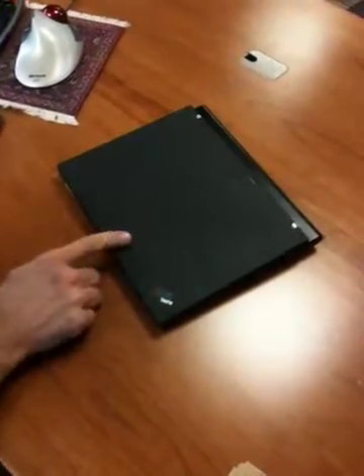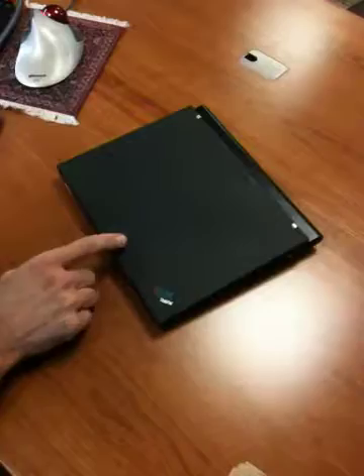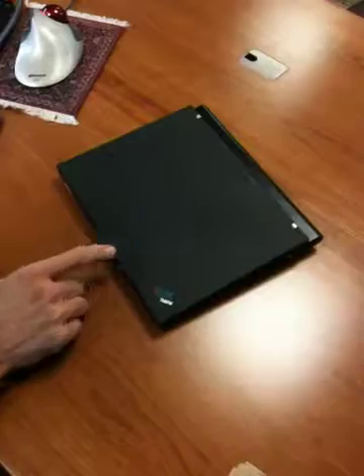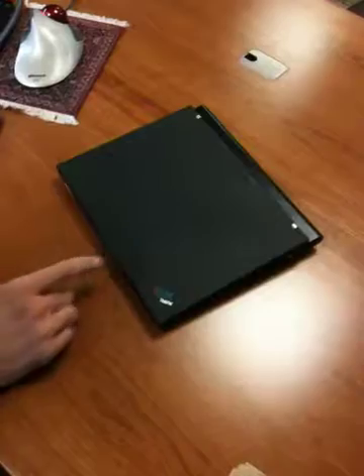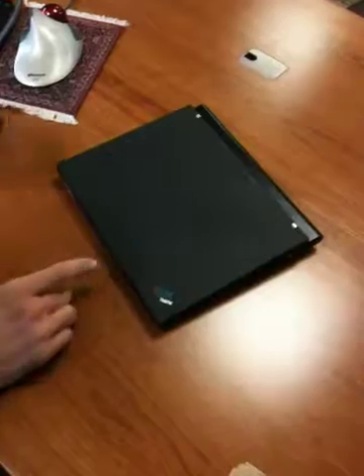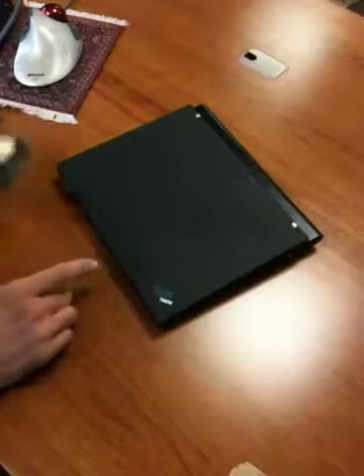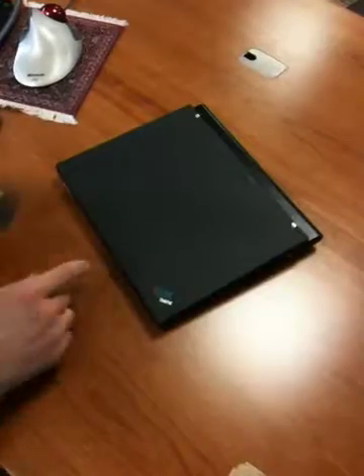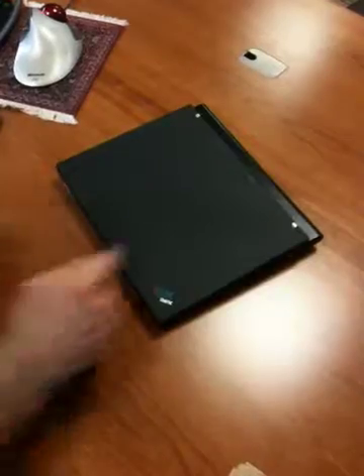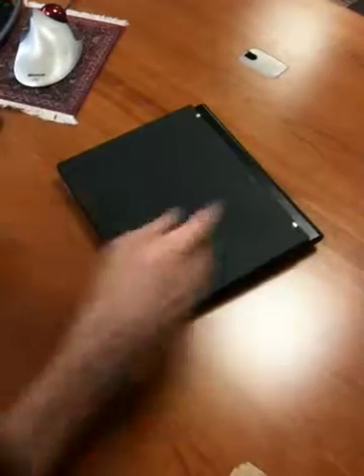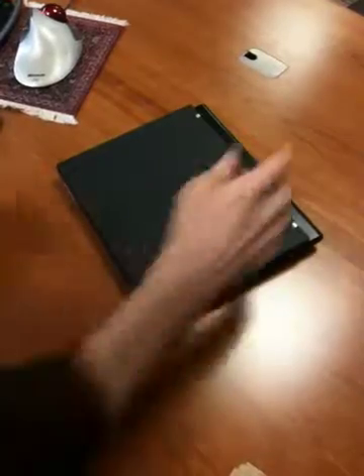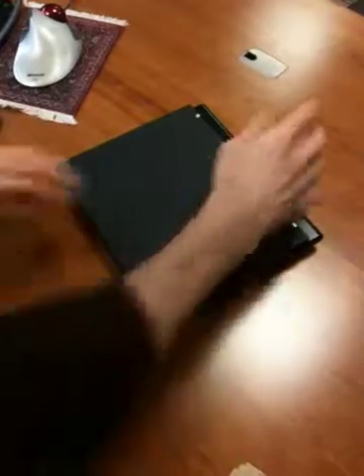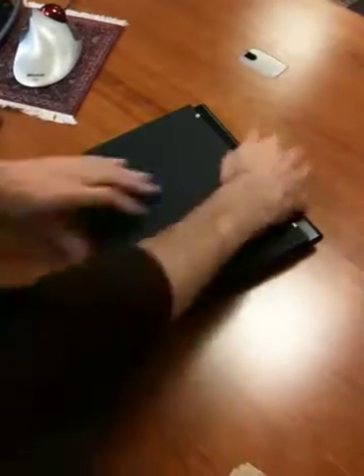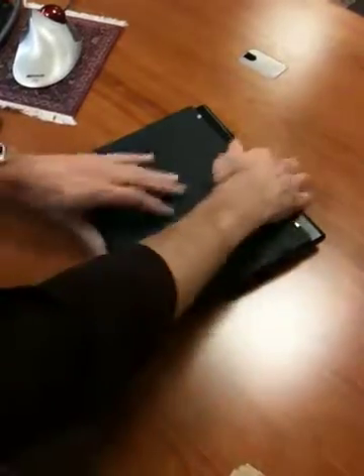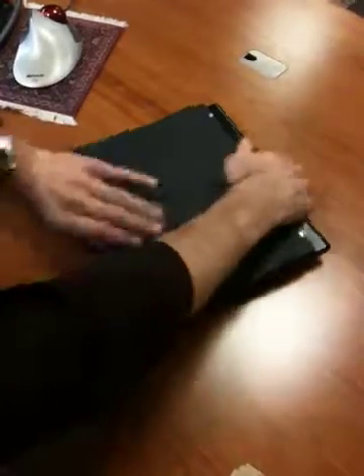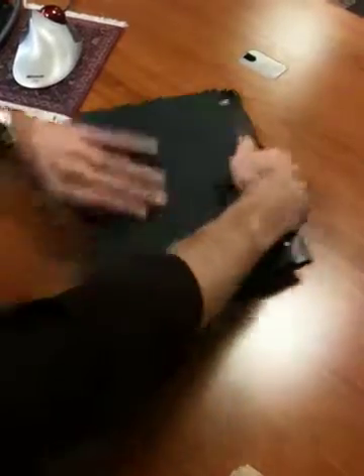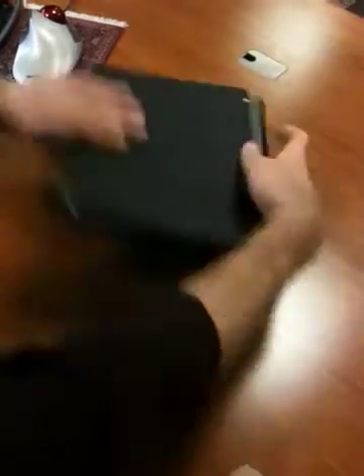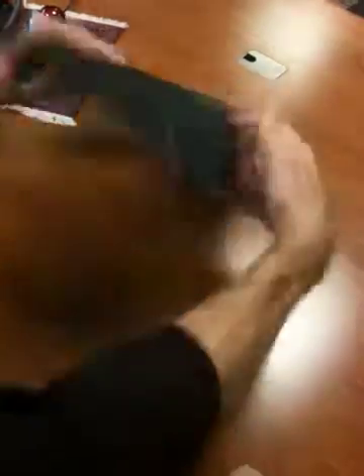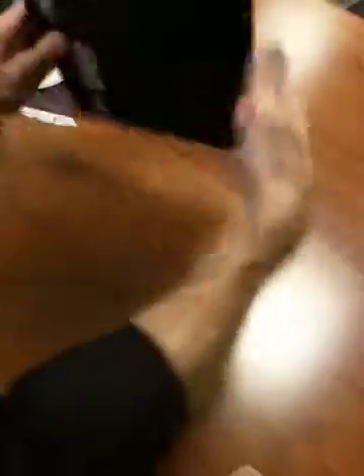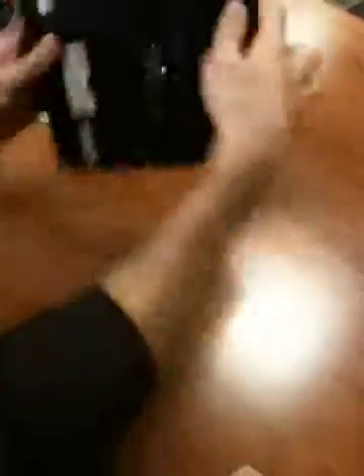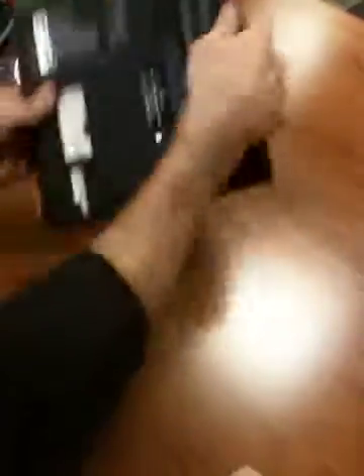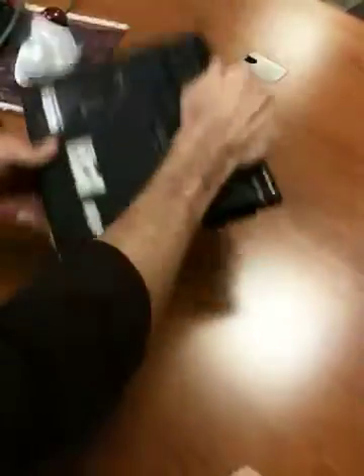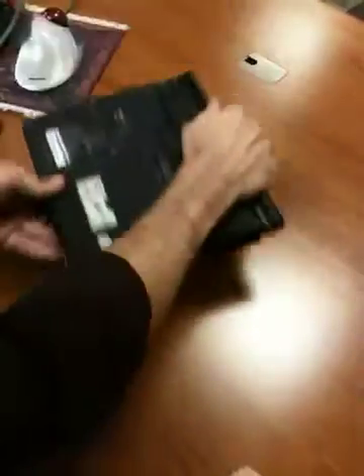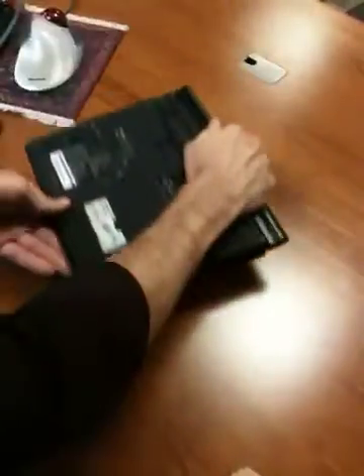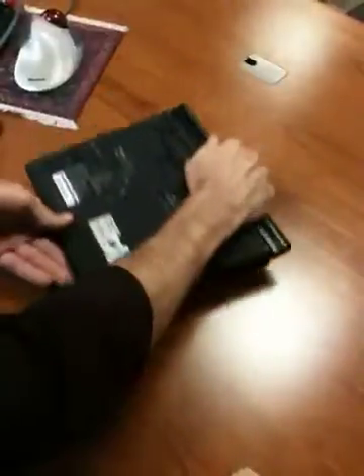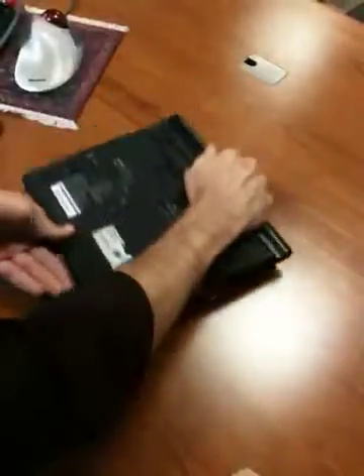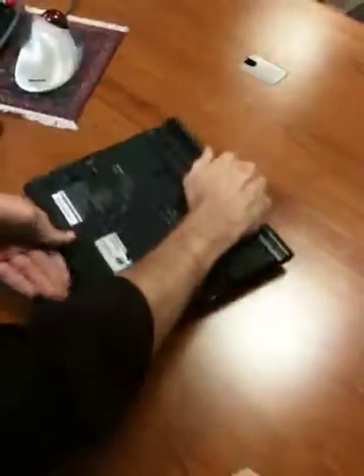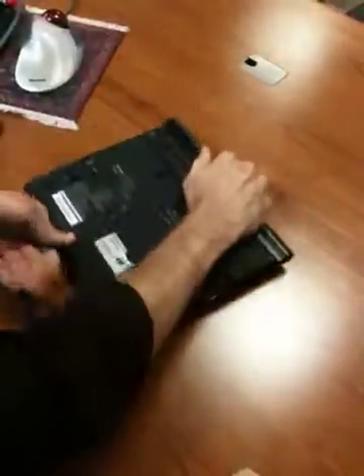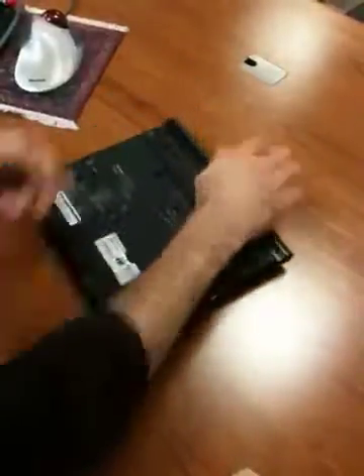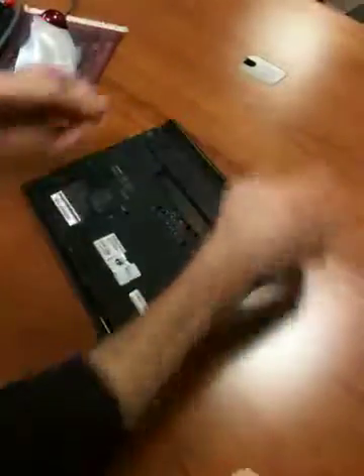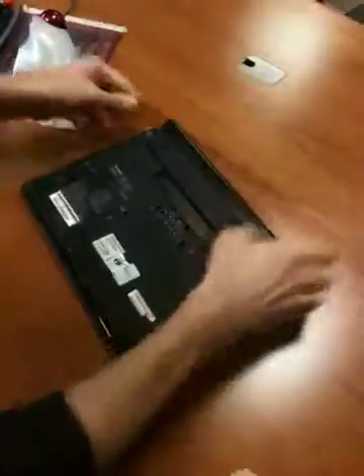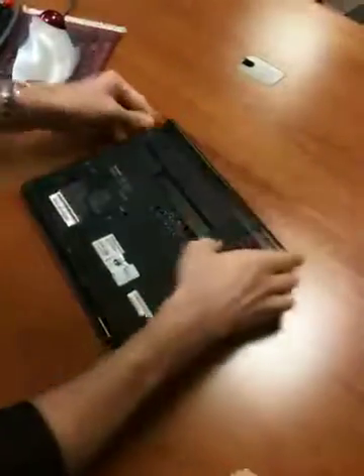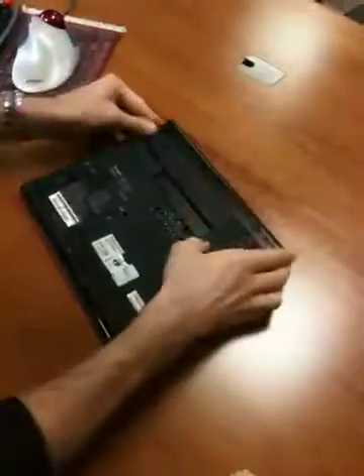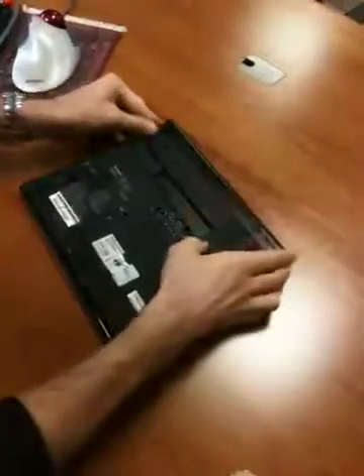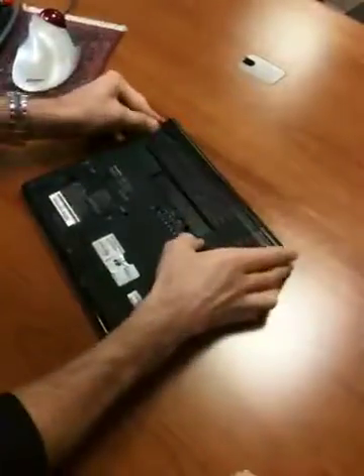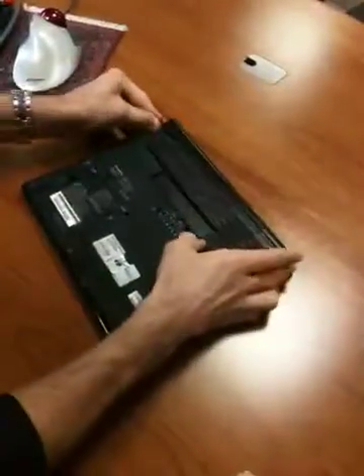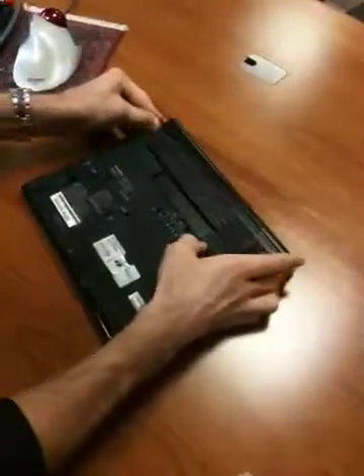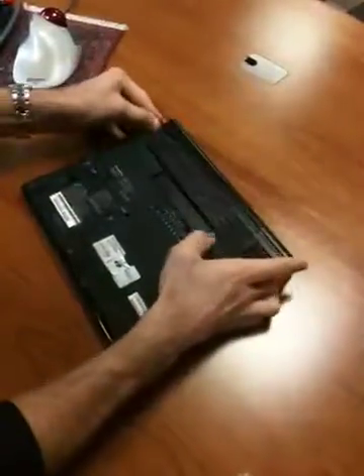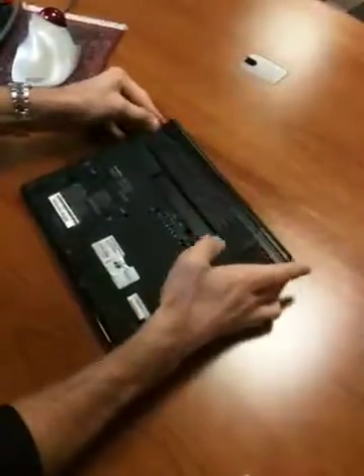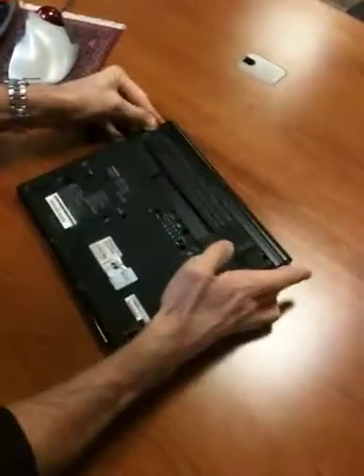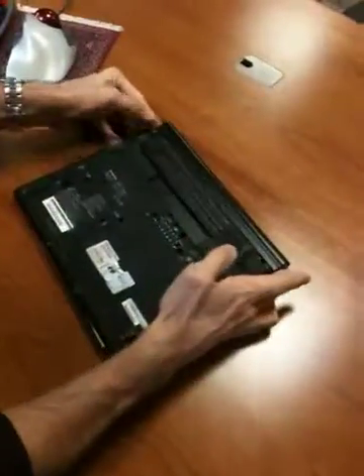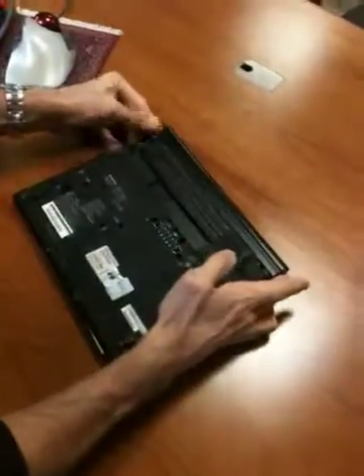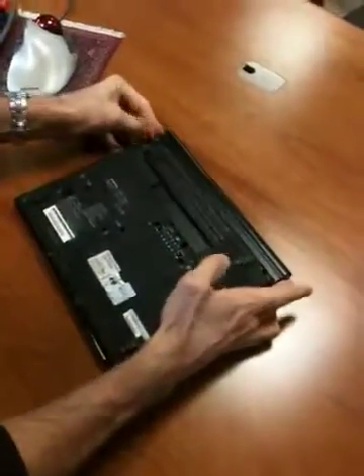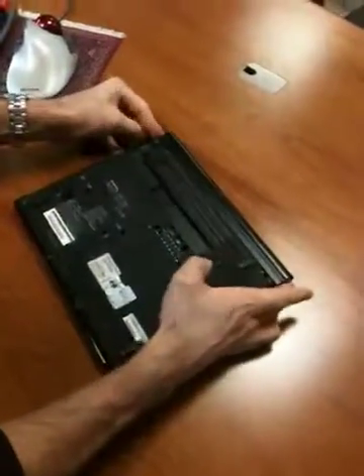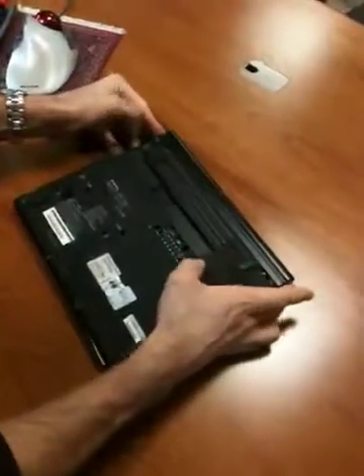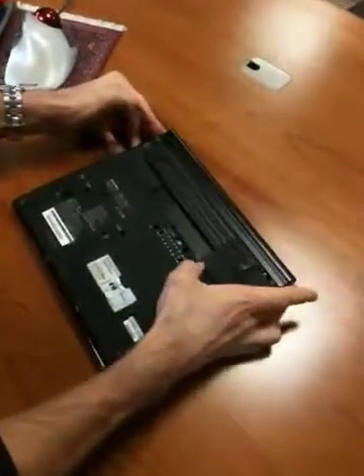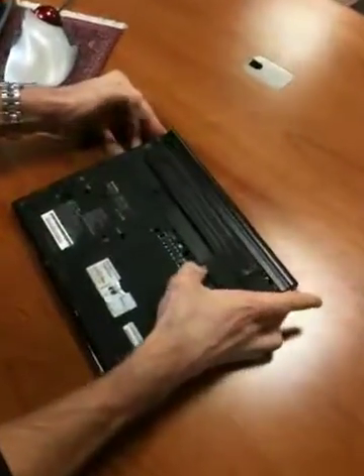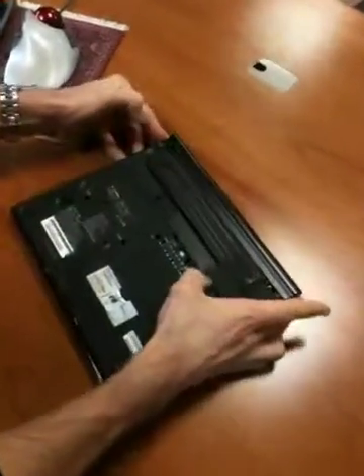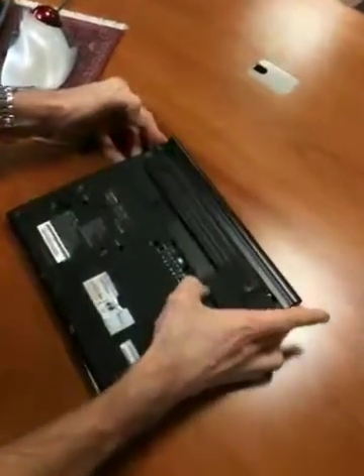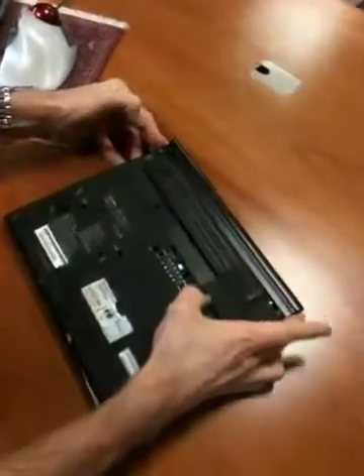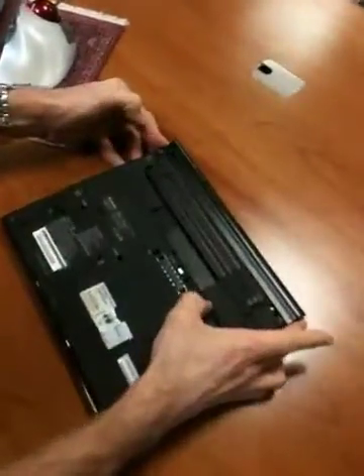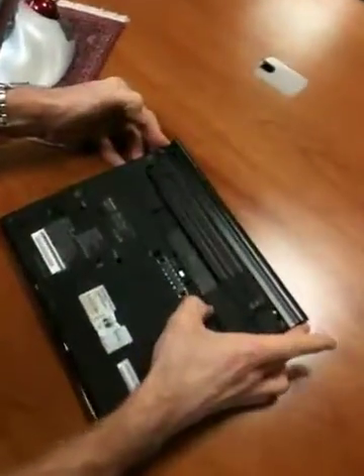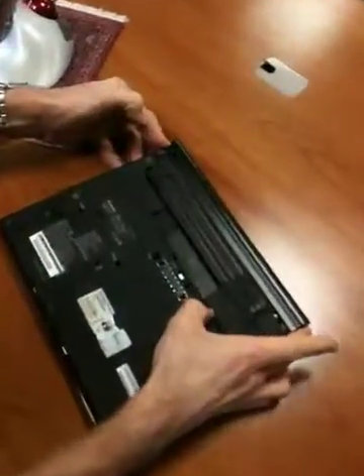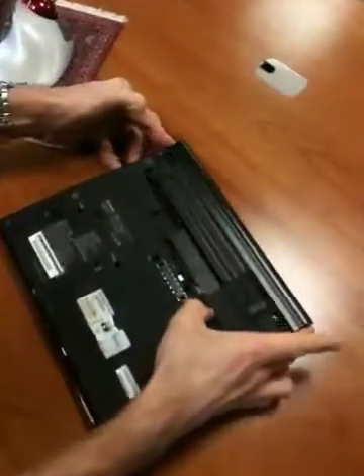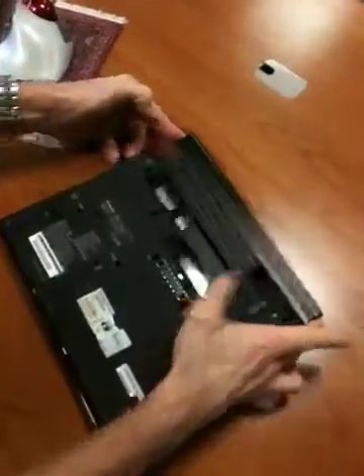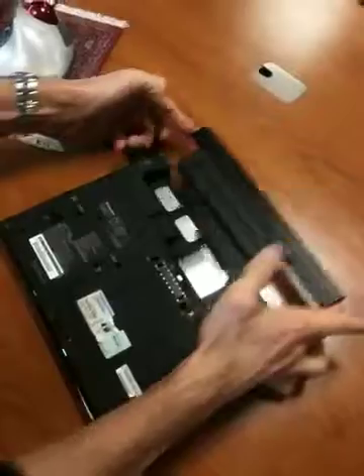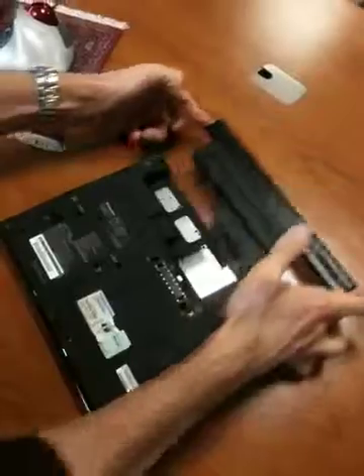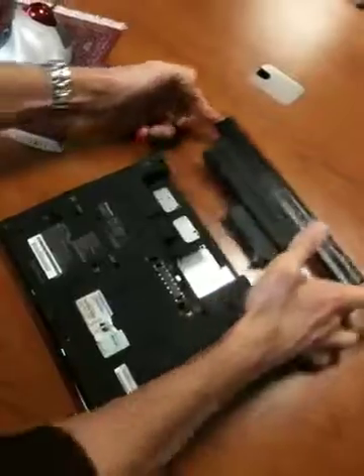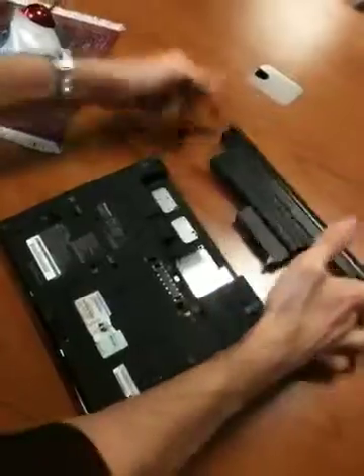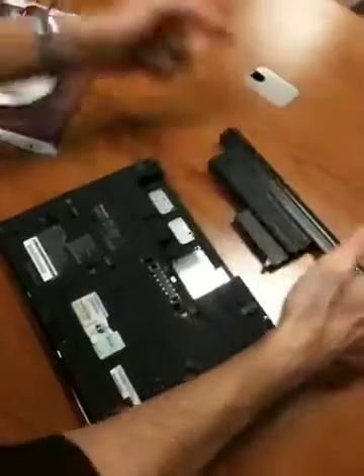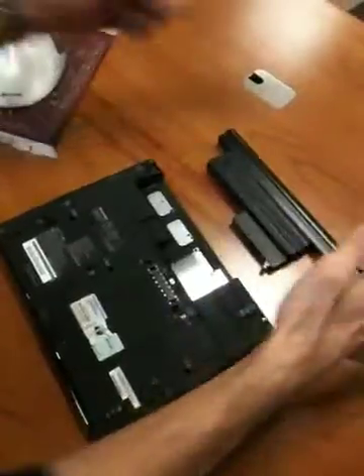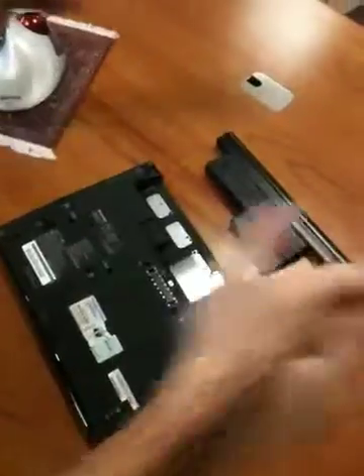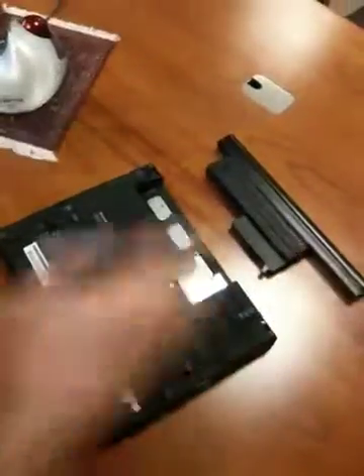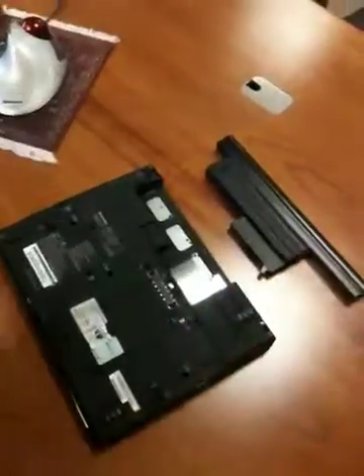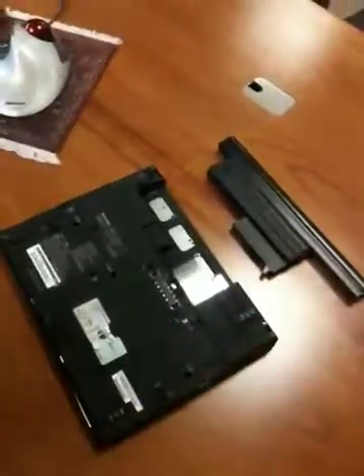Here's the laptop. Here's the memory. Flip it over. Take the battery out — button here, button here. Pull it out.